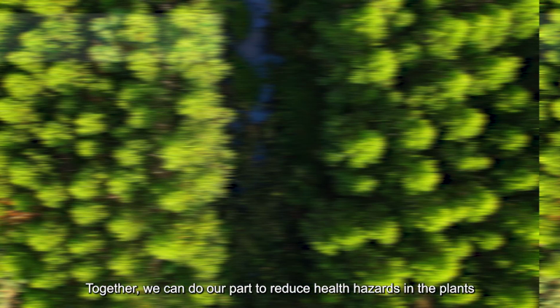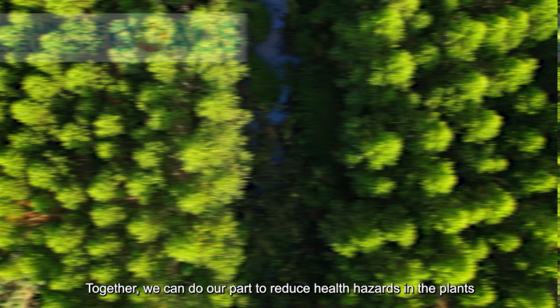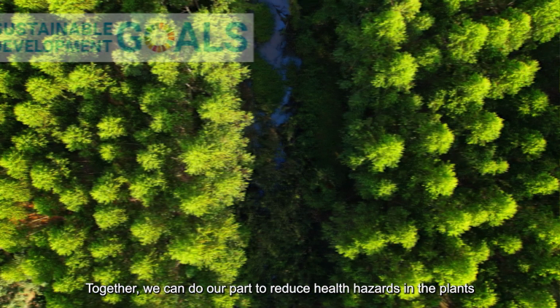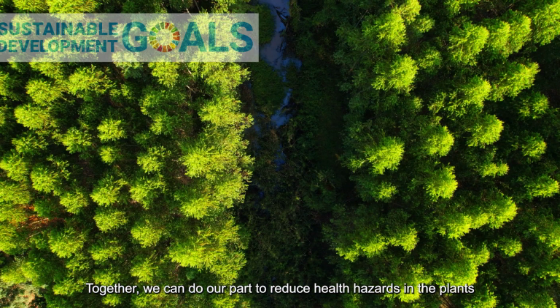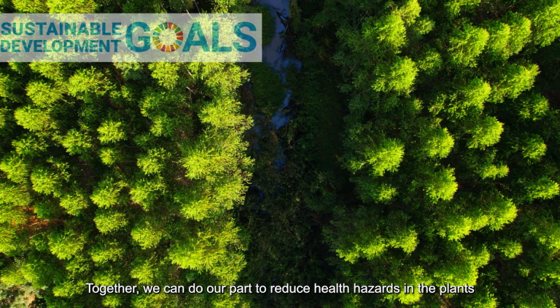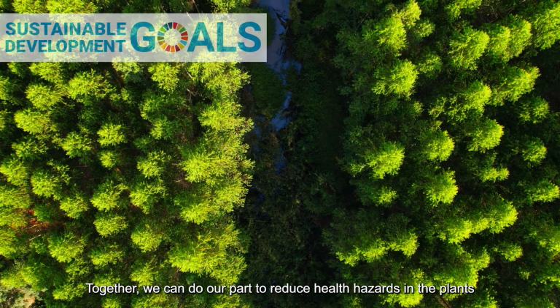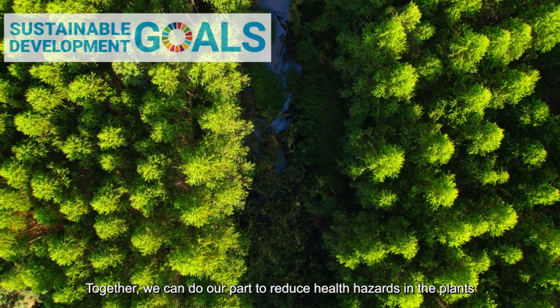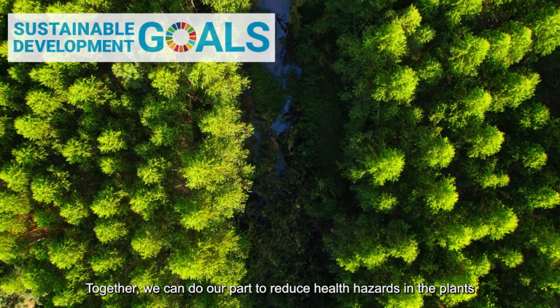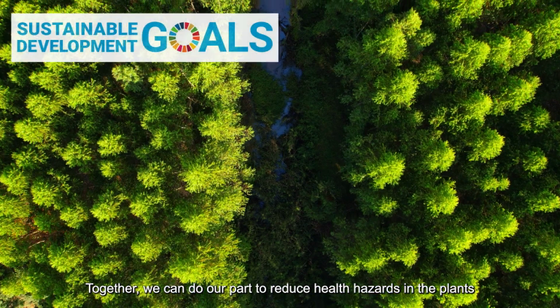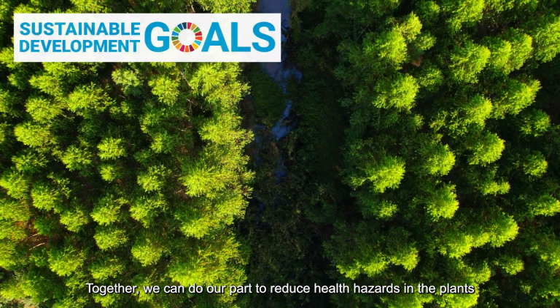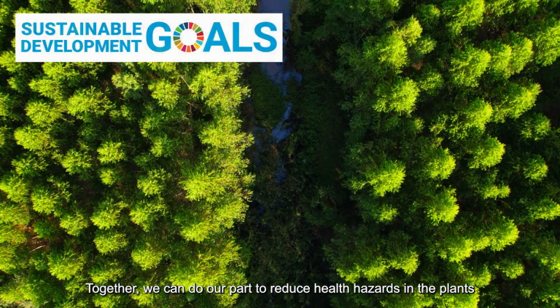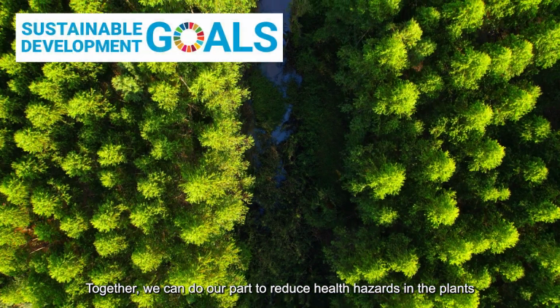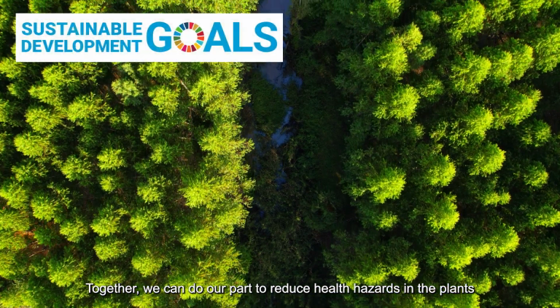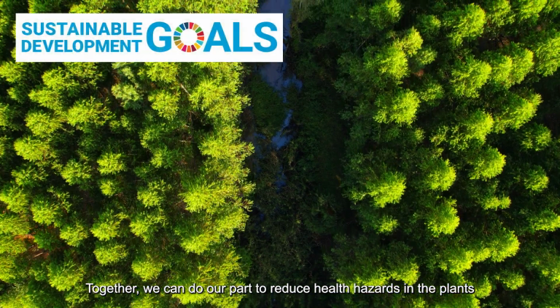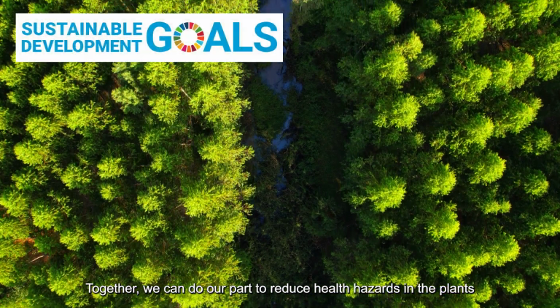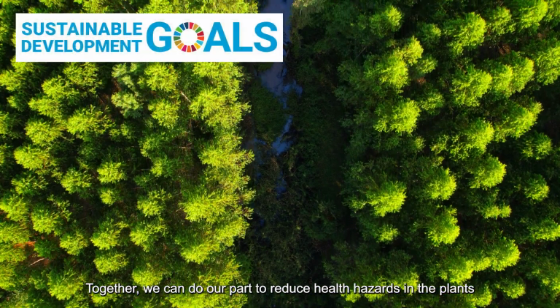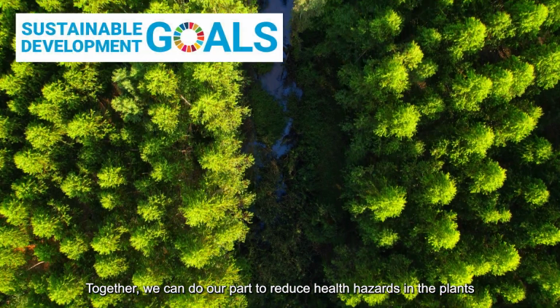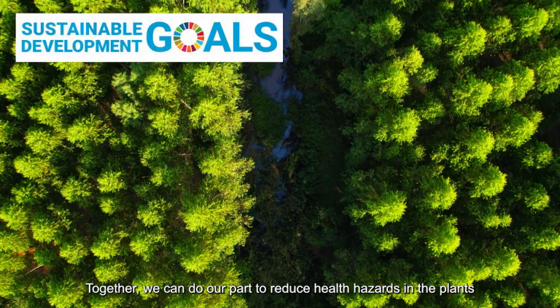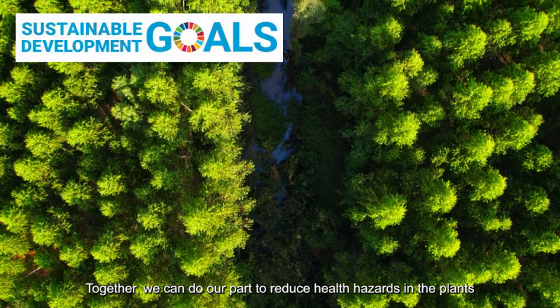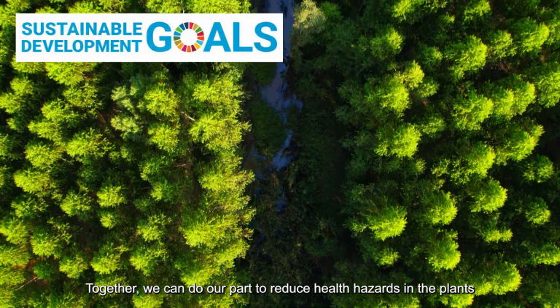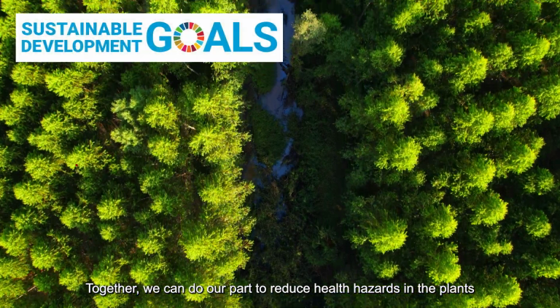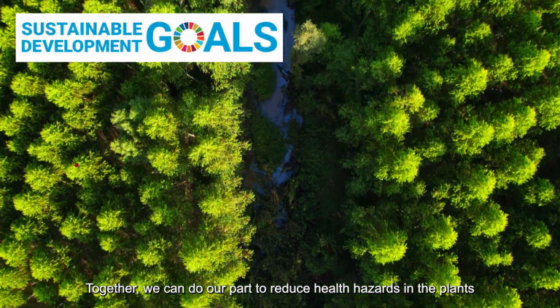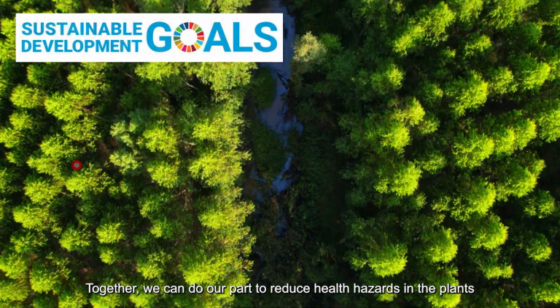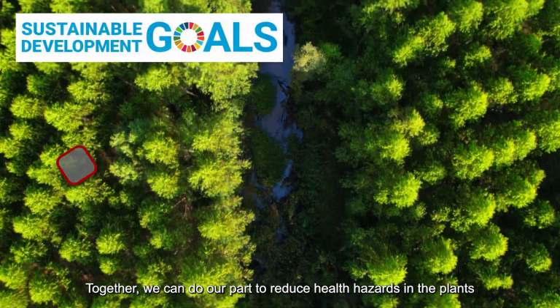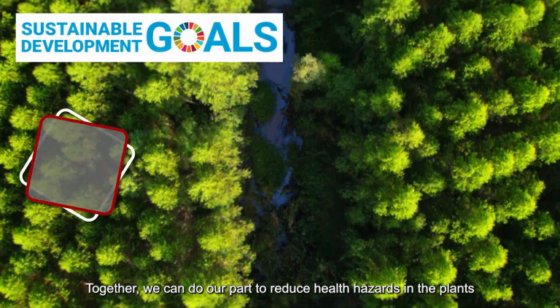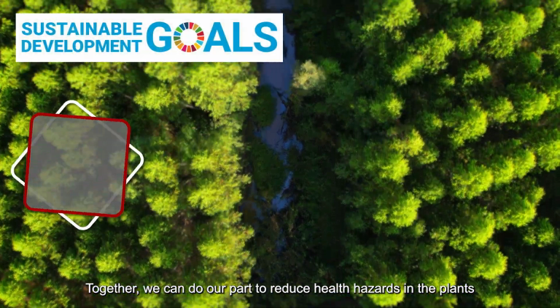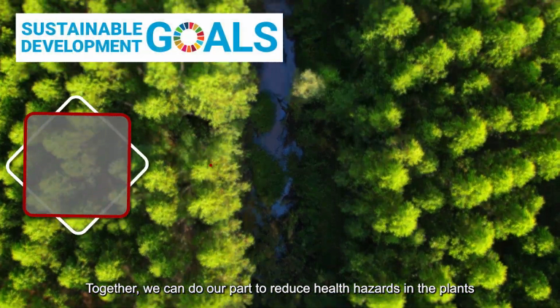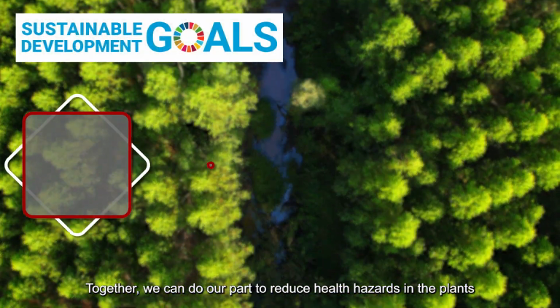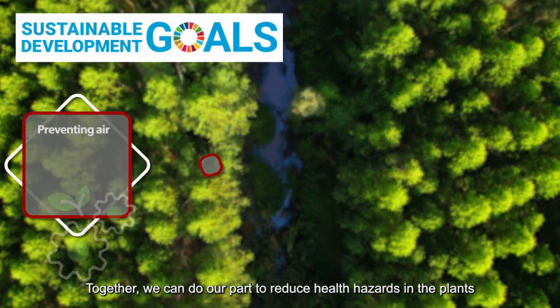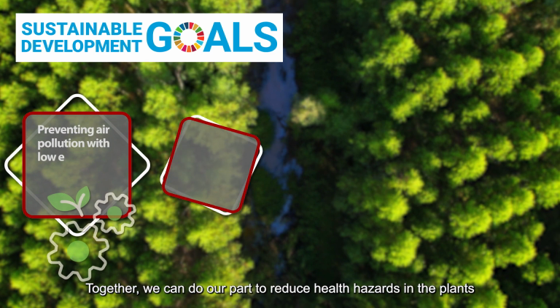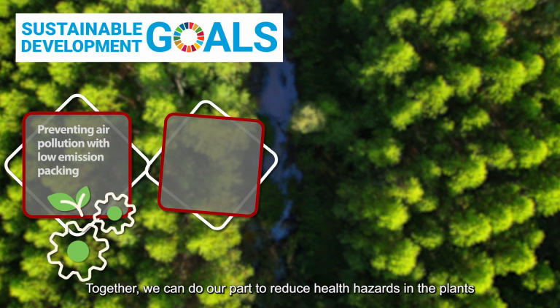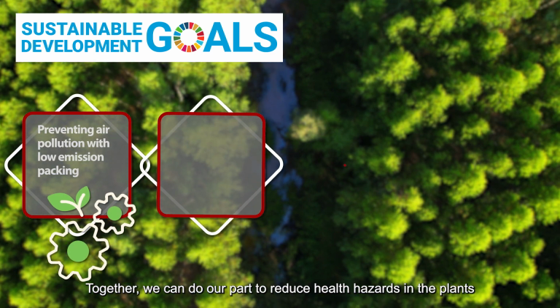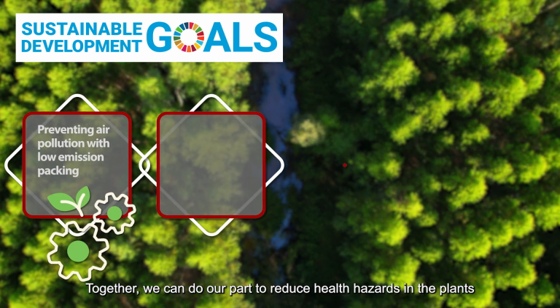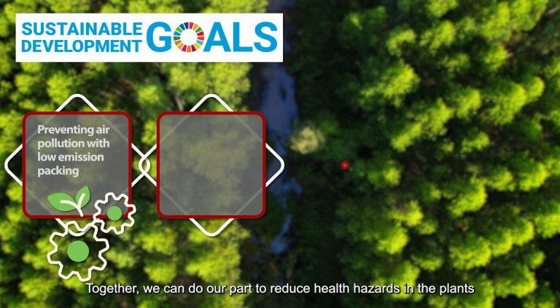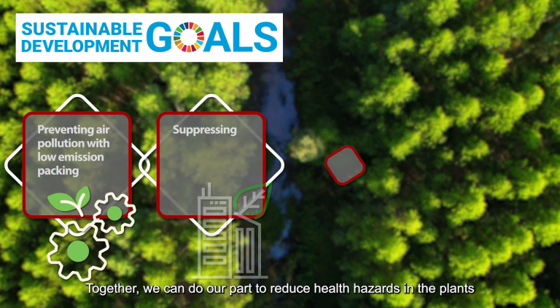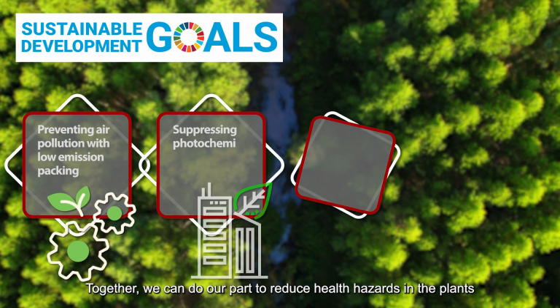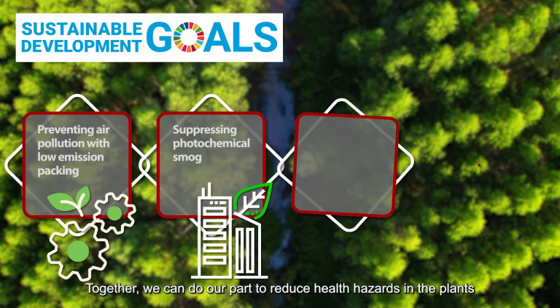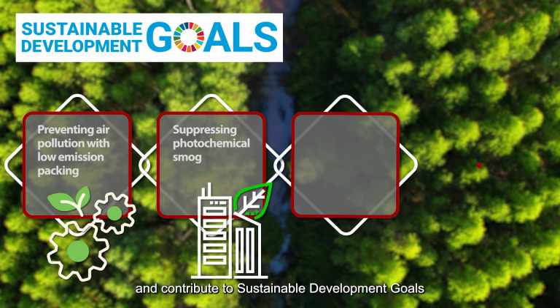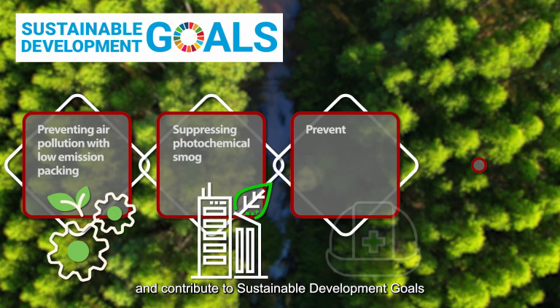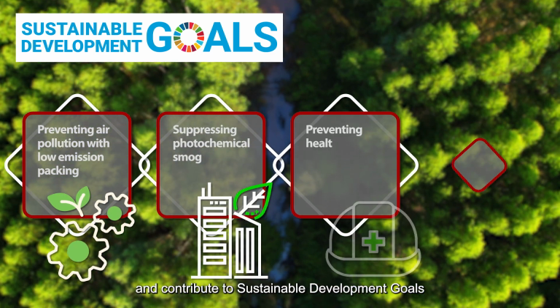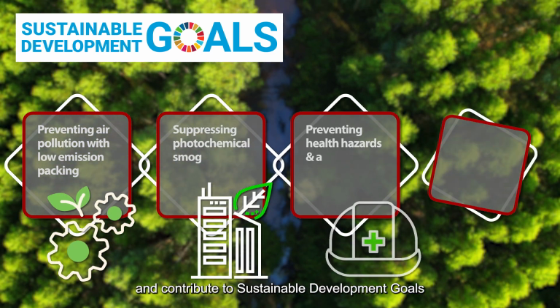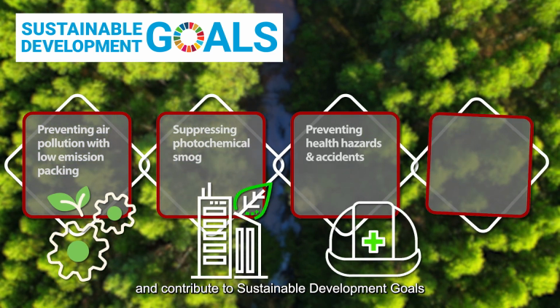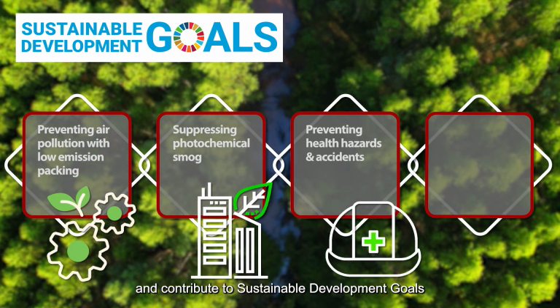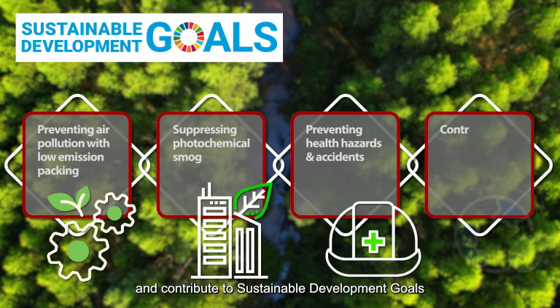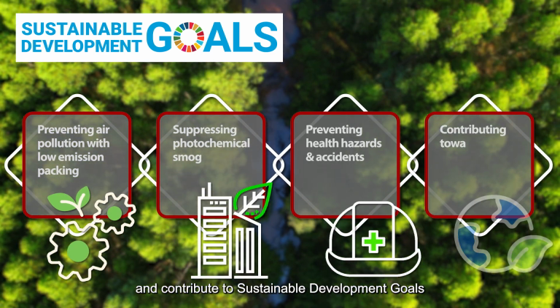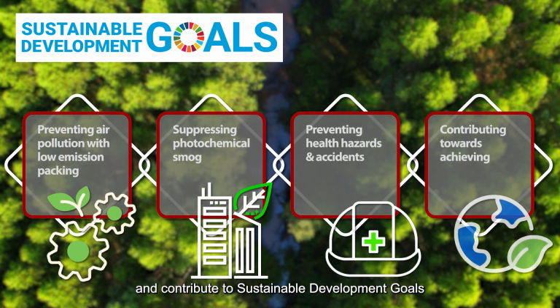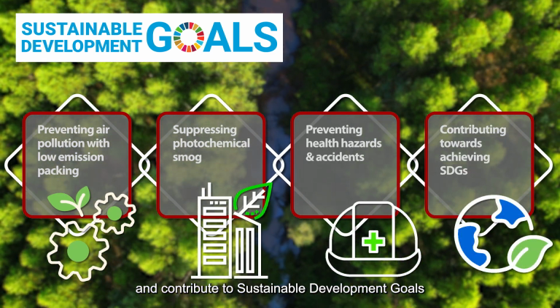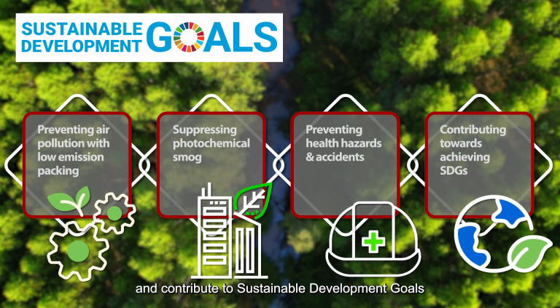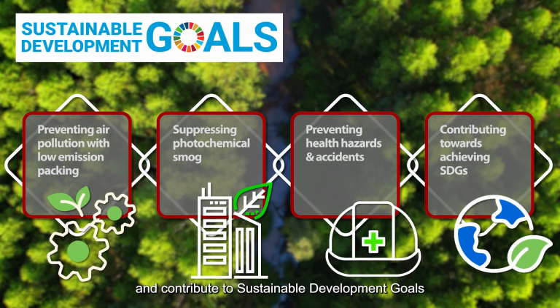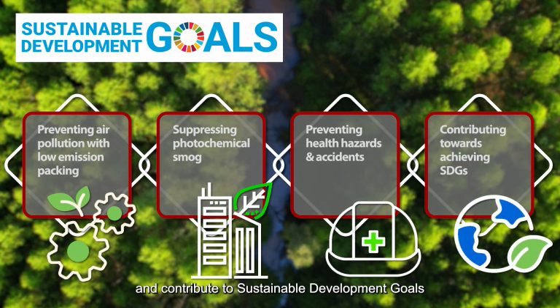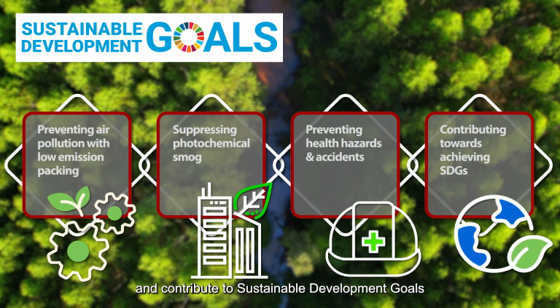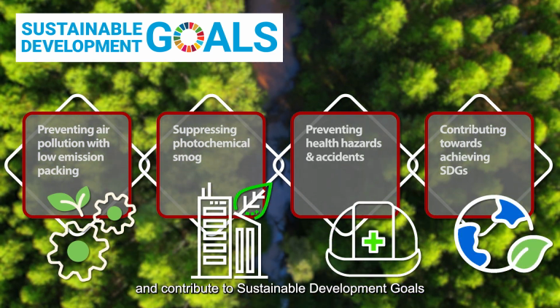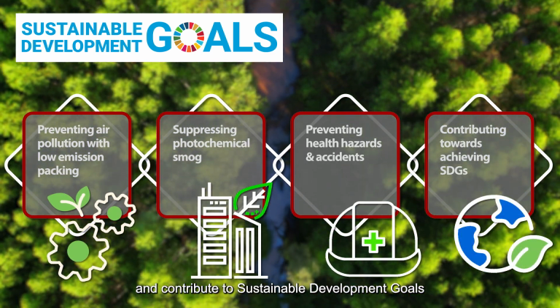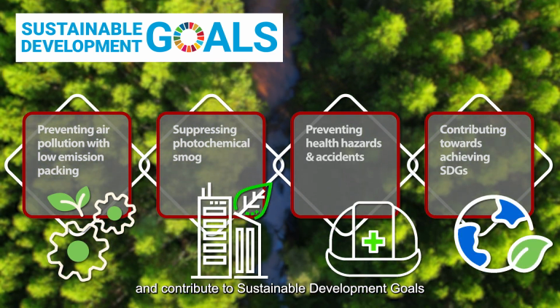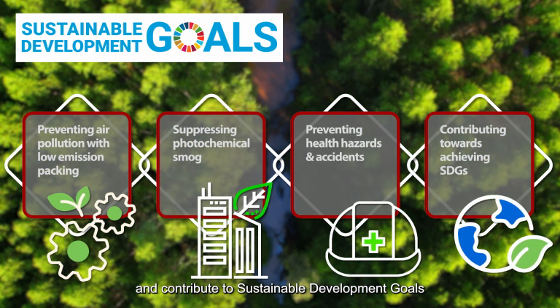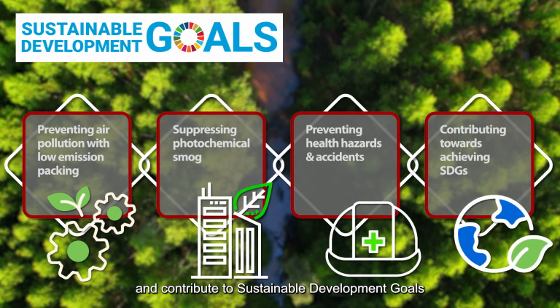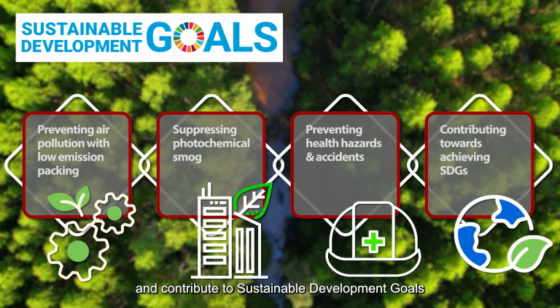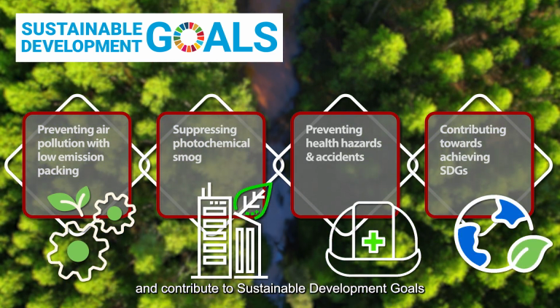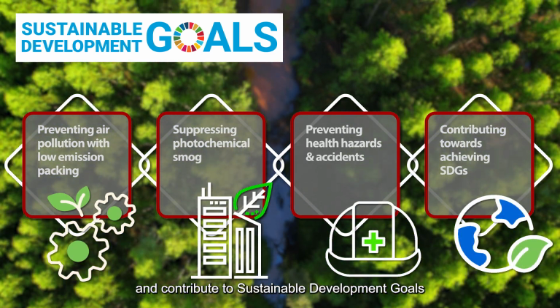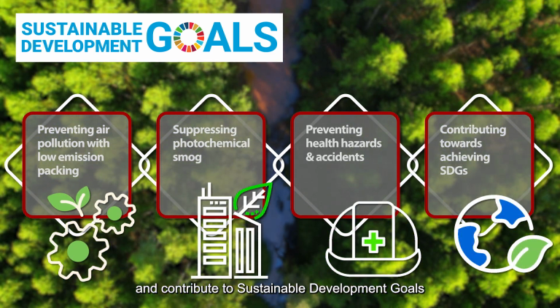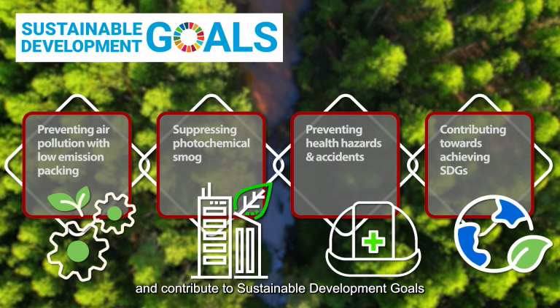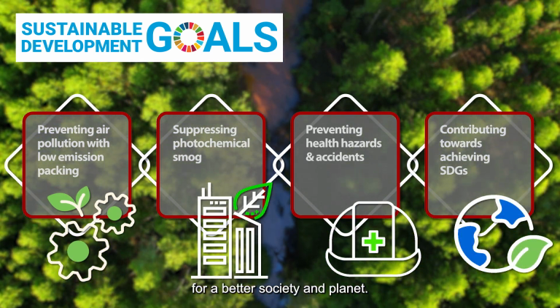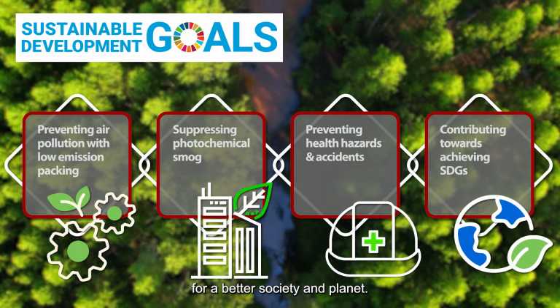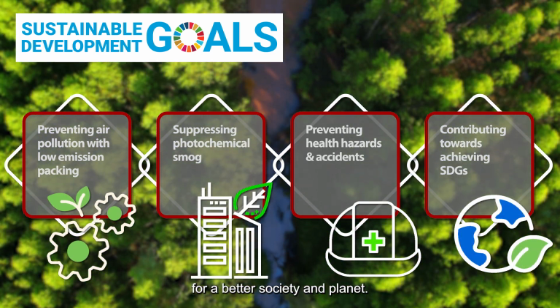Together, we can do our part to reduce health hazards in the plants and contribute to sustainable development goals for a better society and planet.